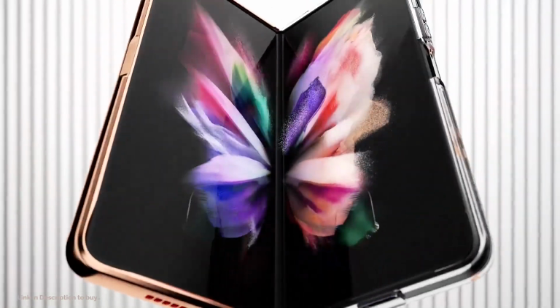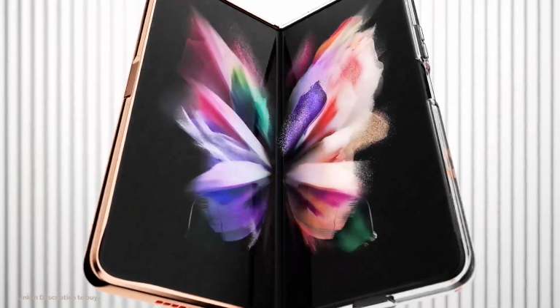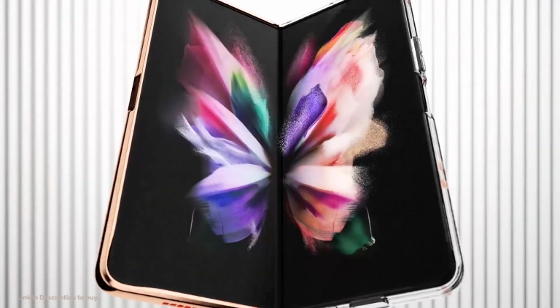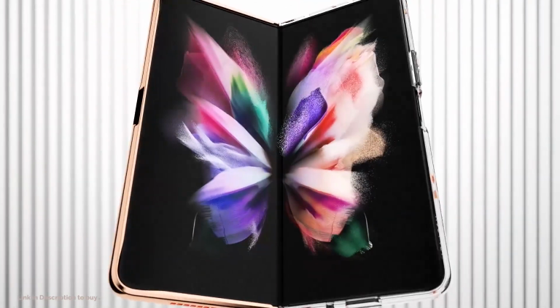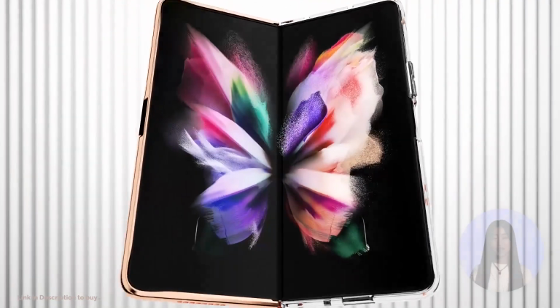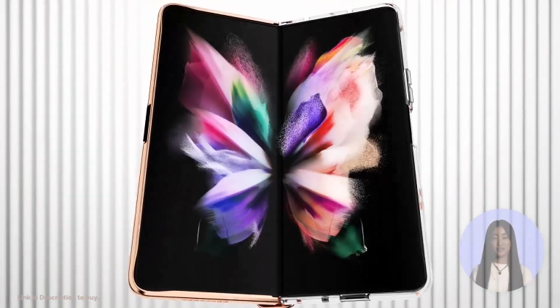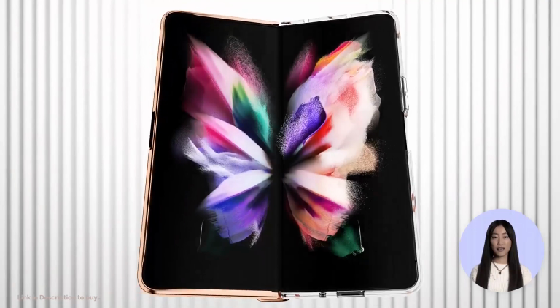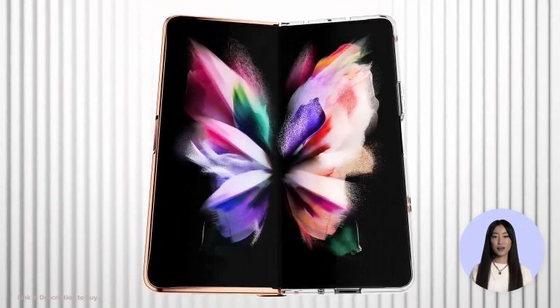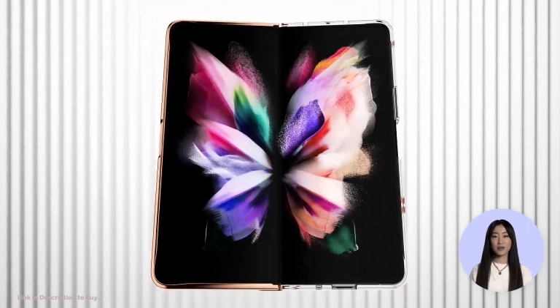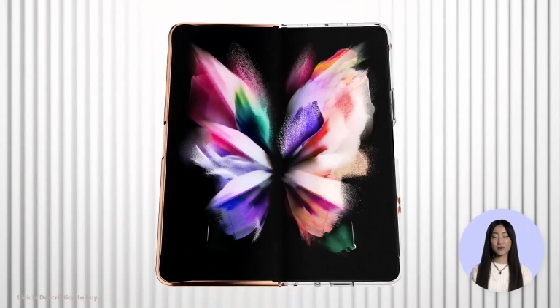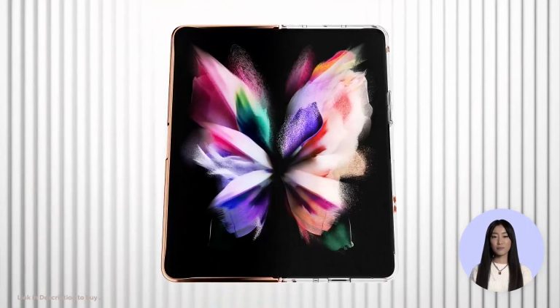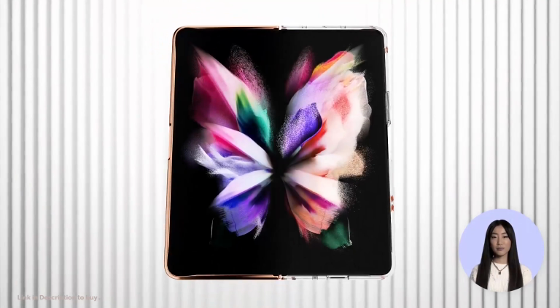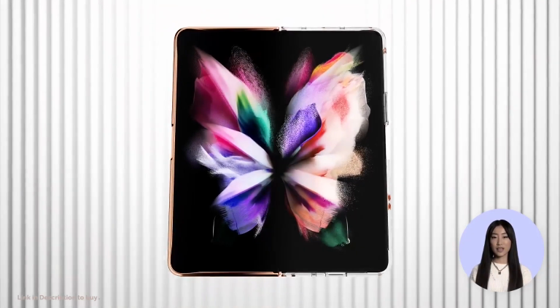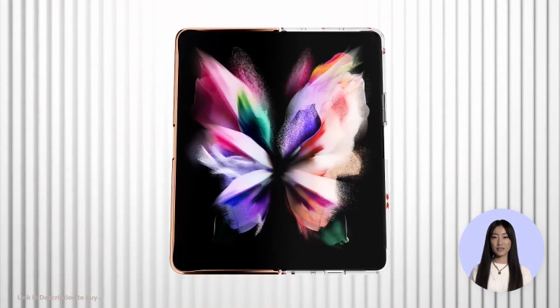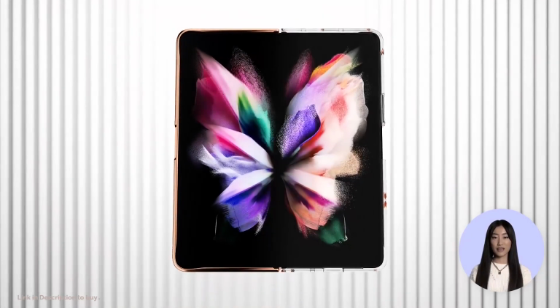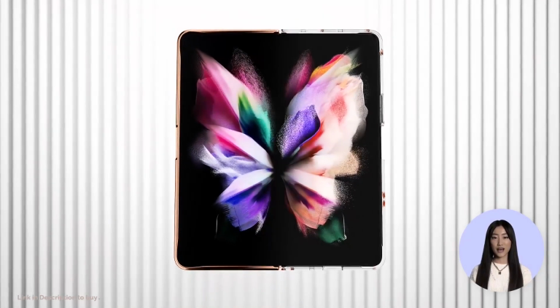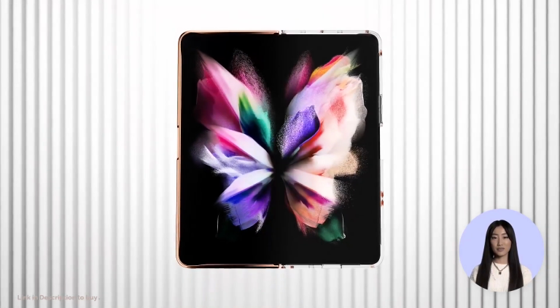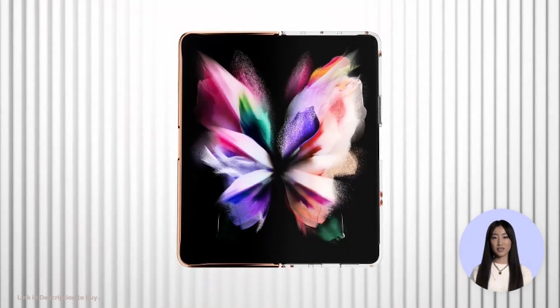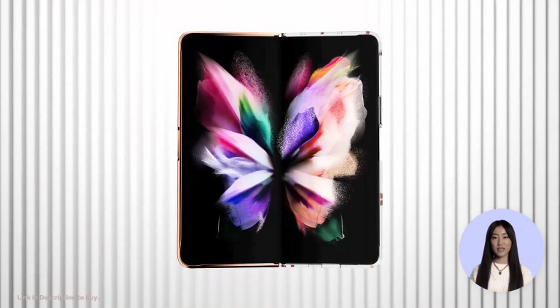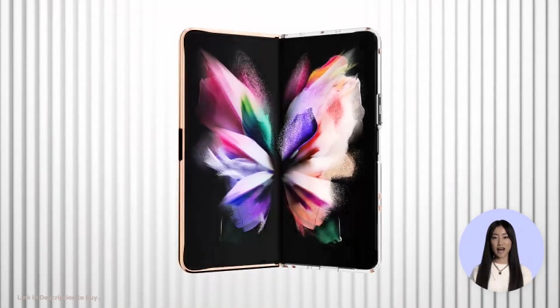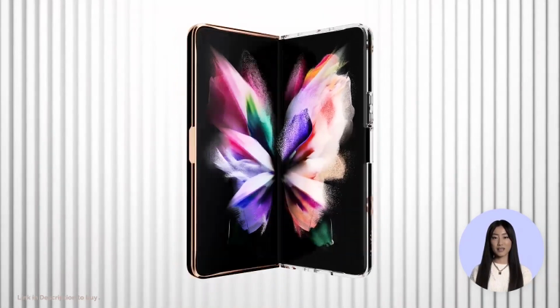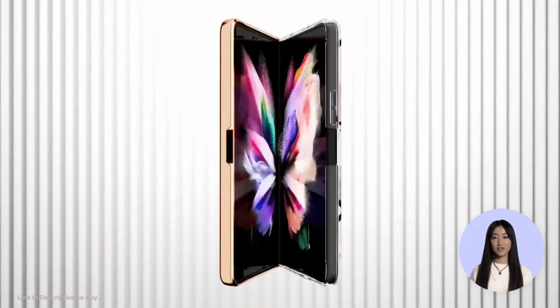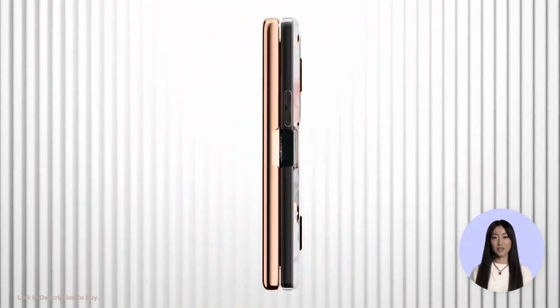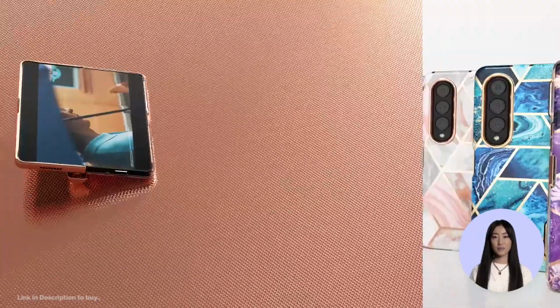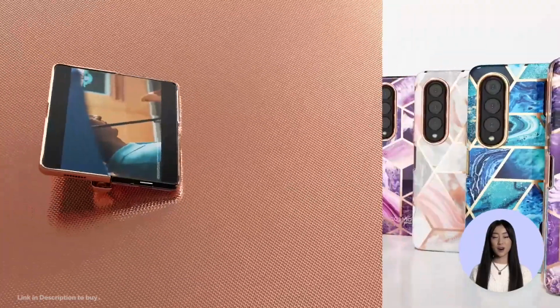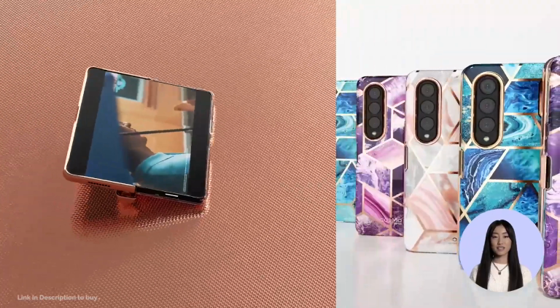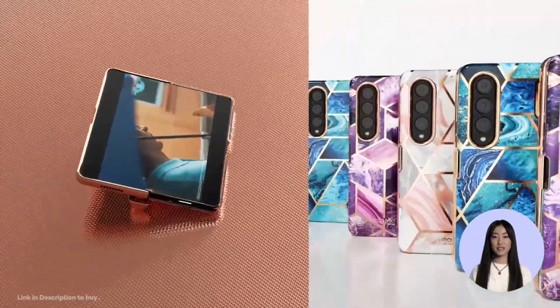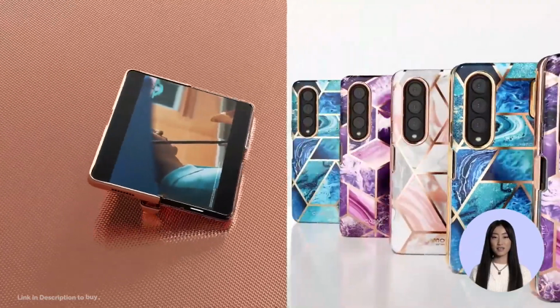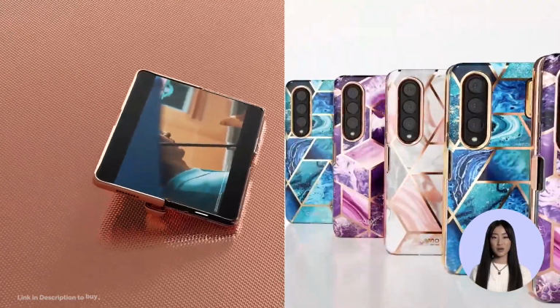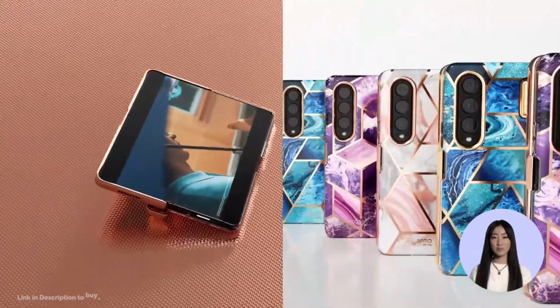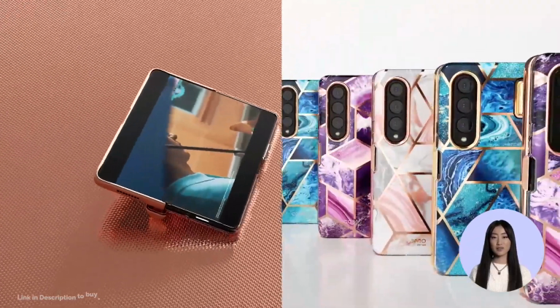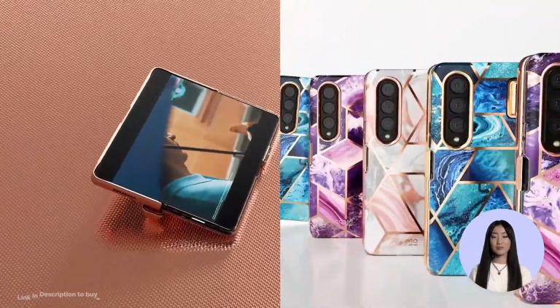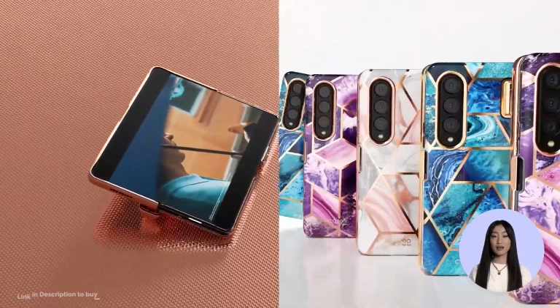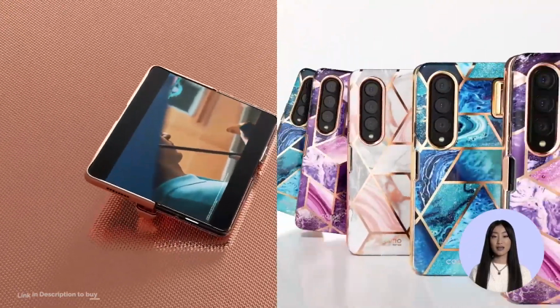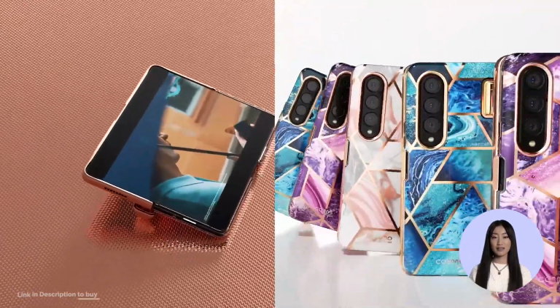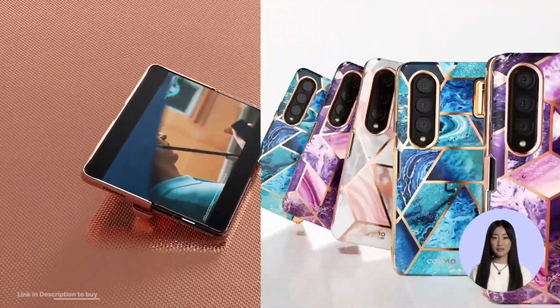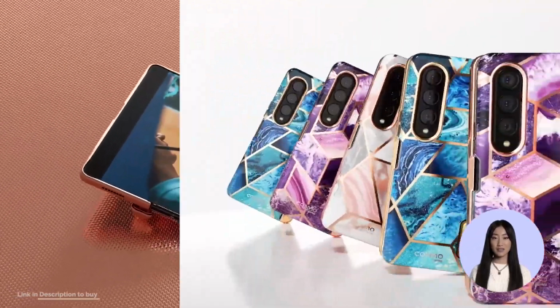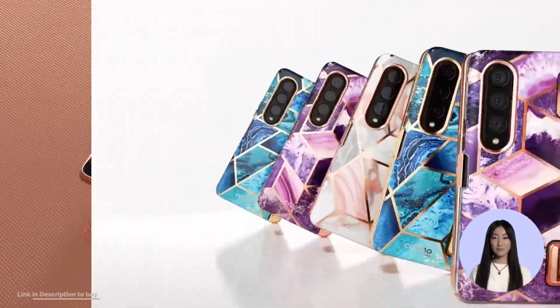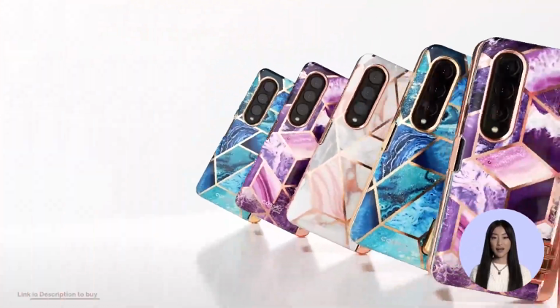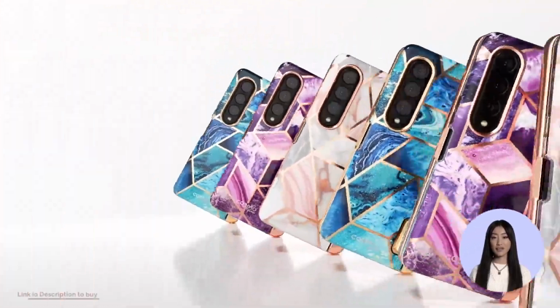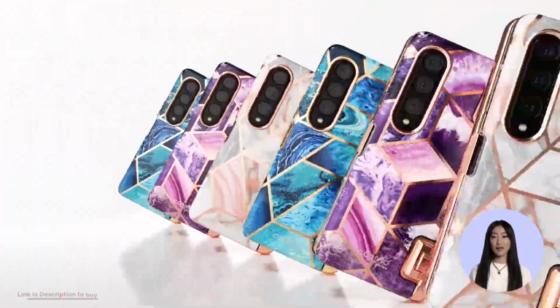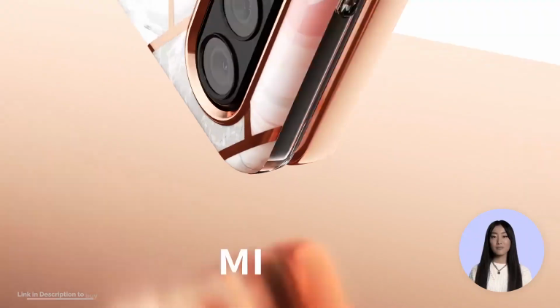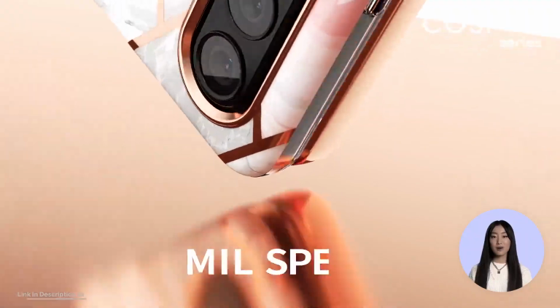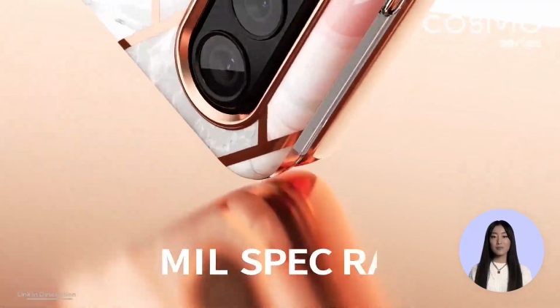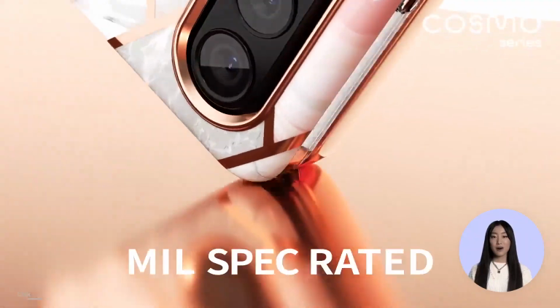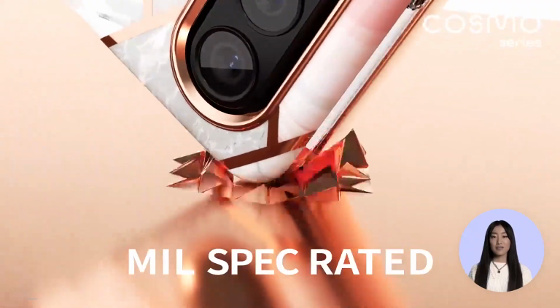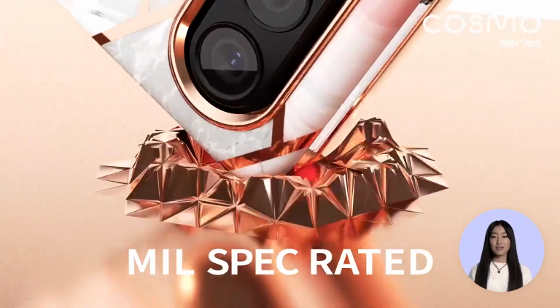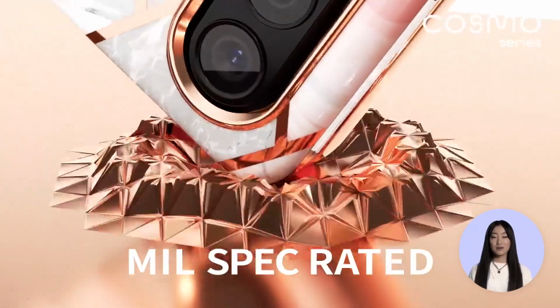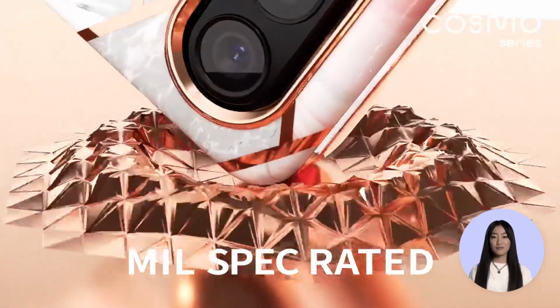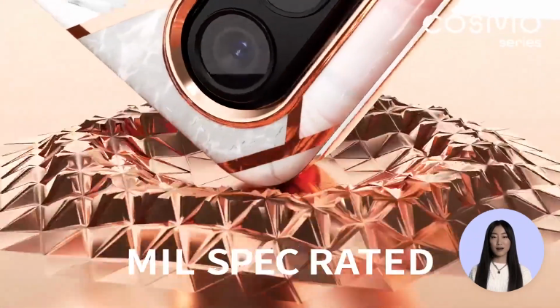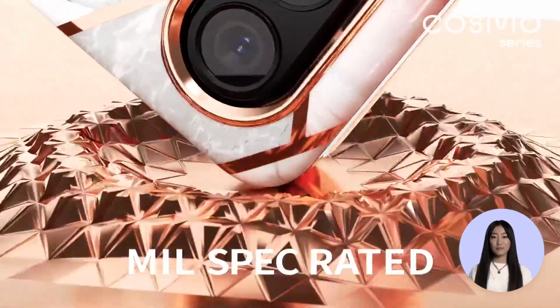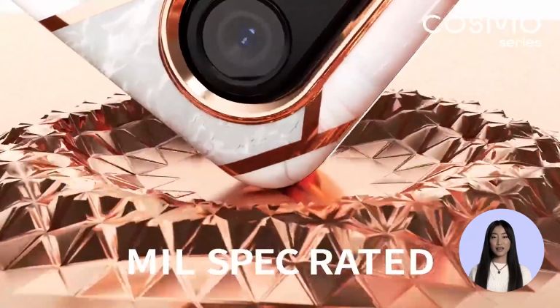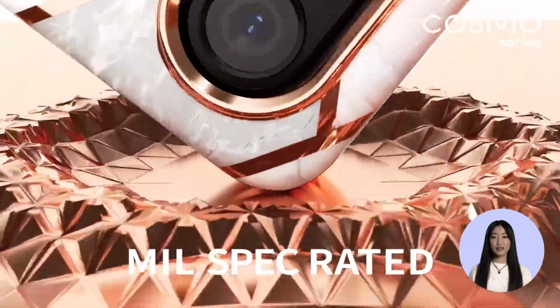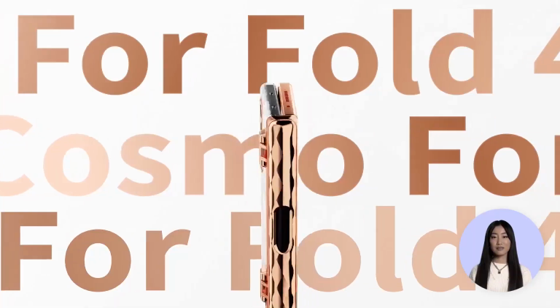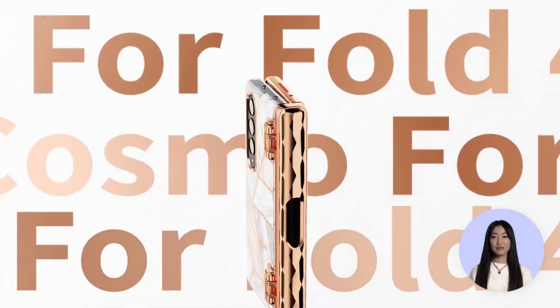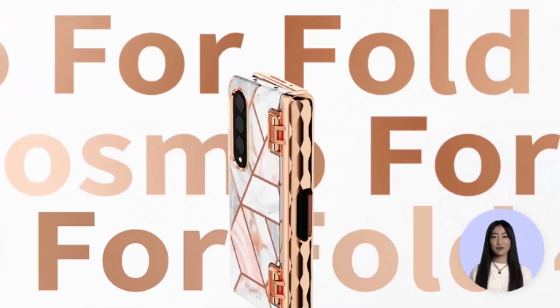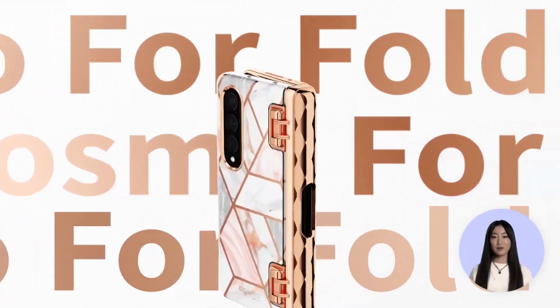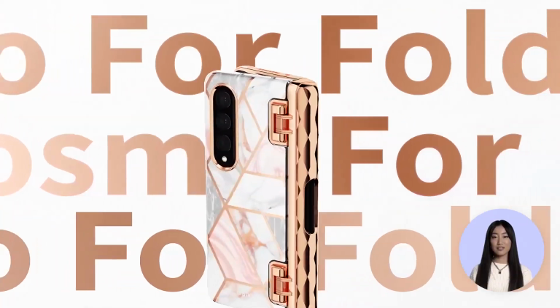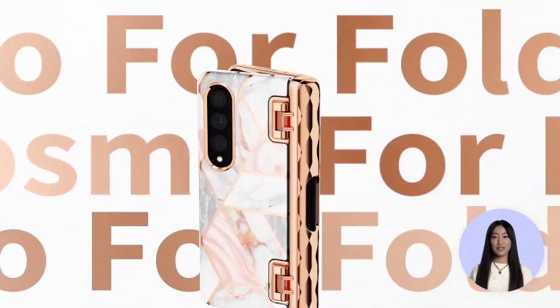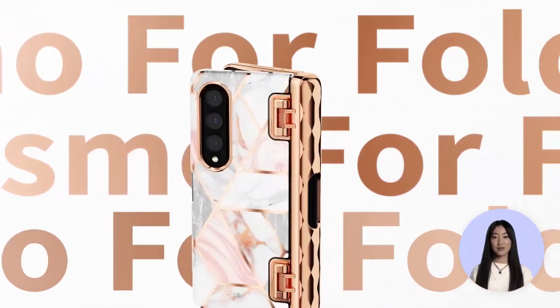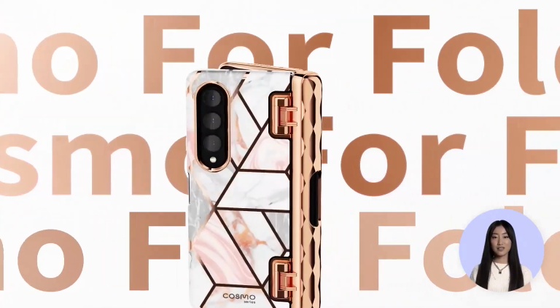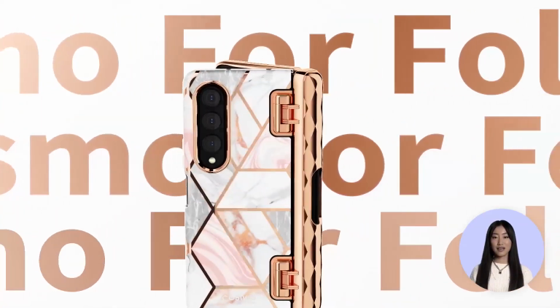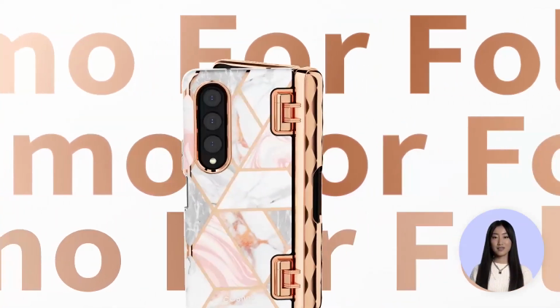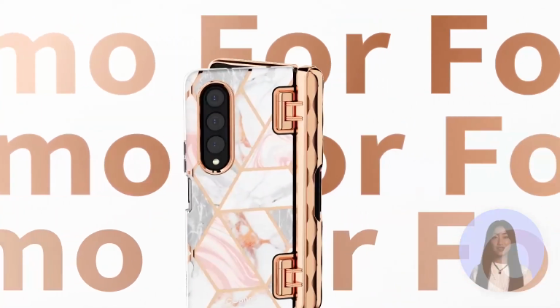Built-in screen protector helps prevent your Samsung Galaxy Z Fold 4 from scratches and cracks without compromising touch sensitivity.